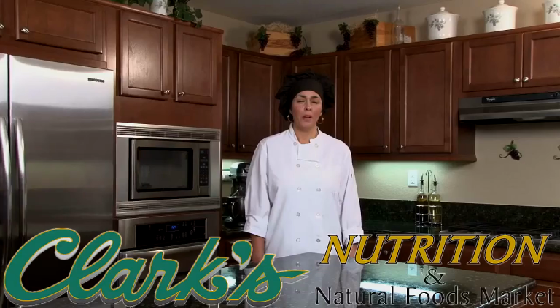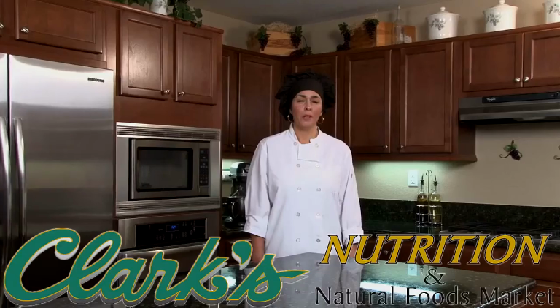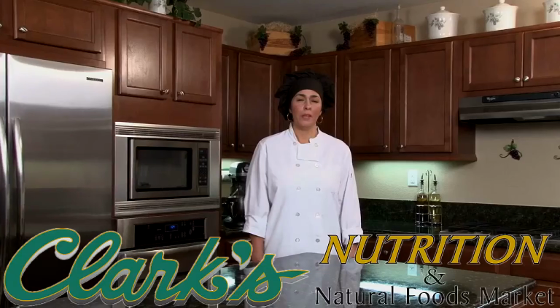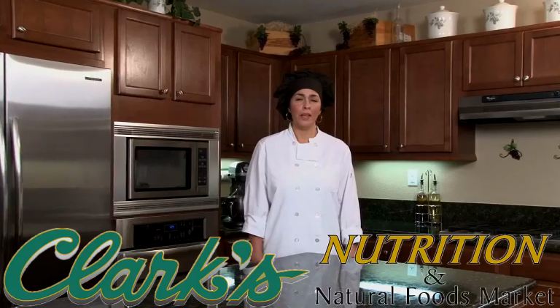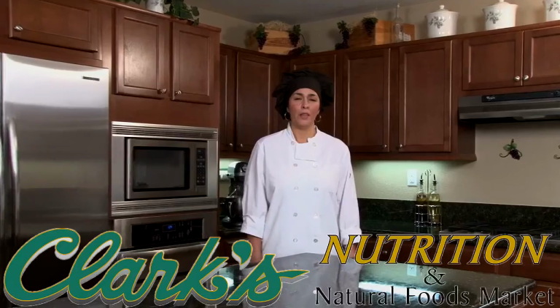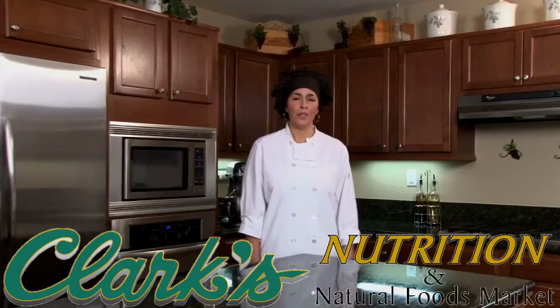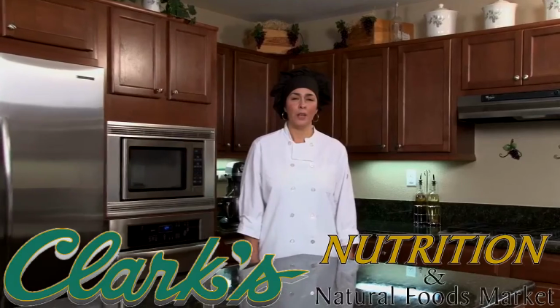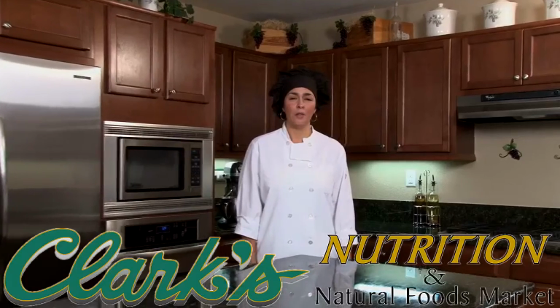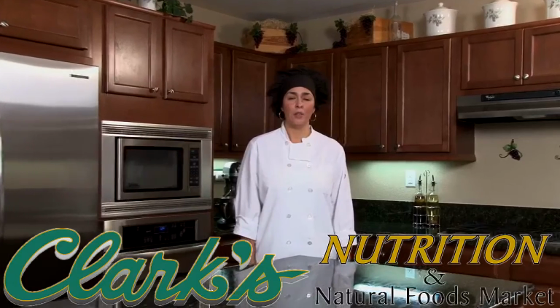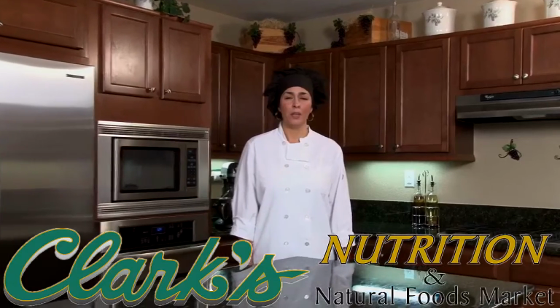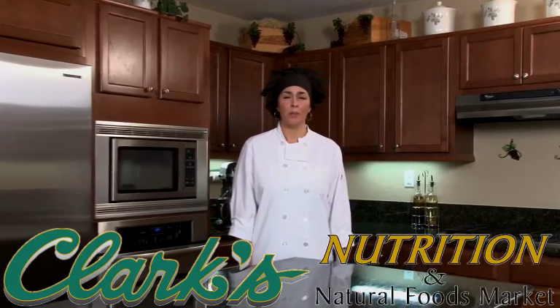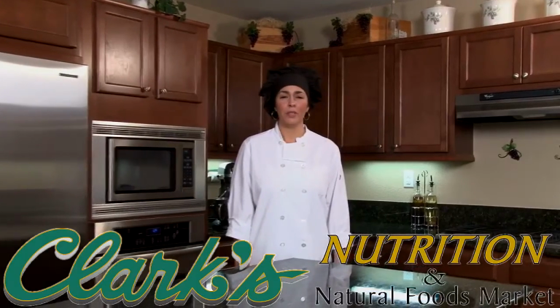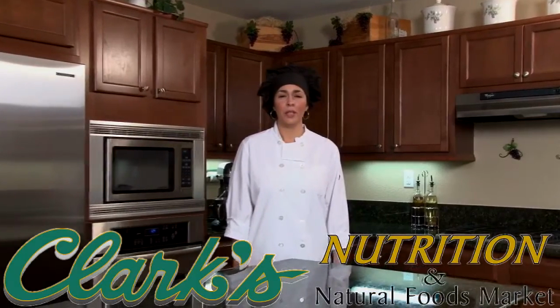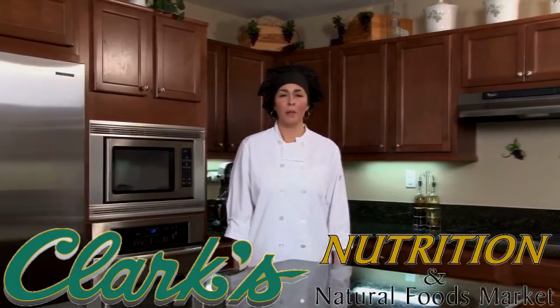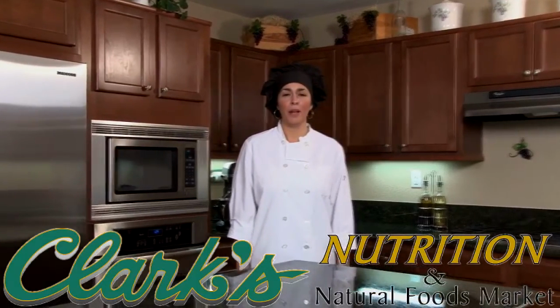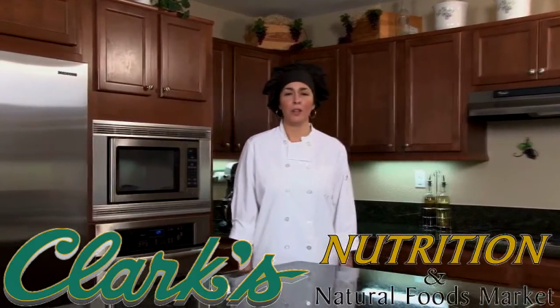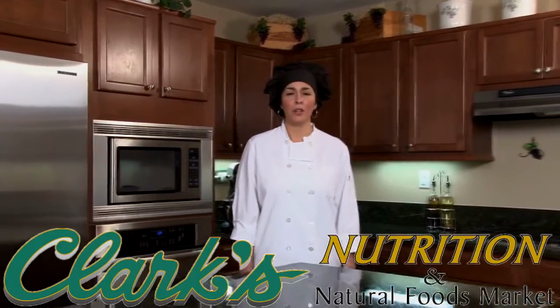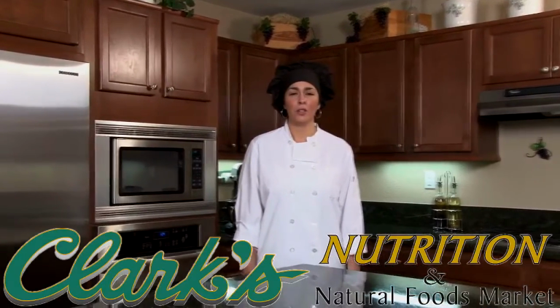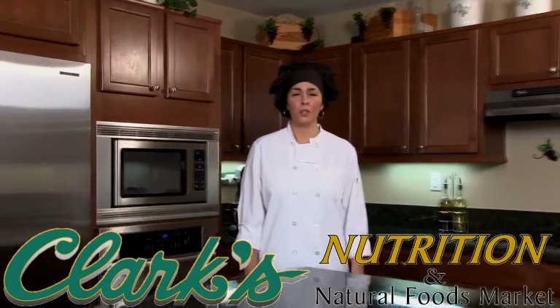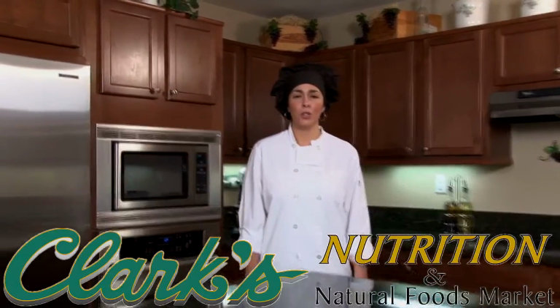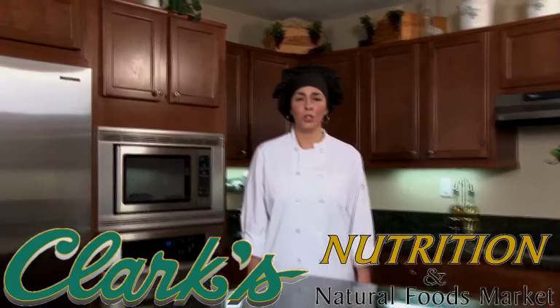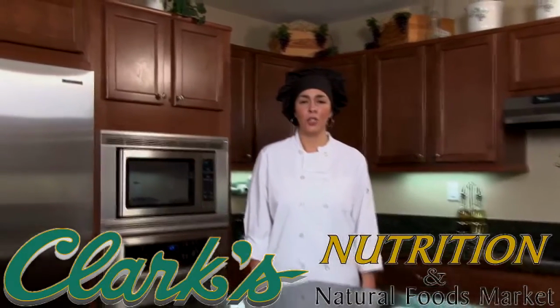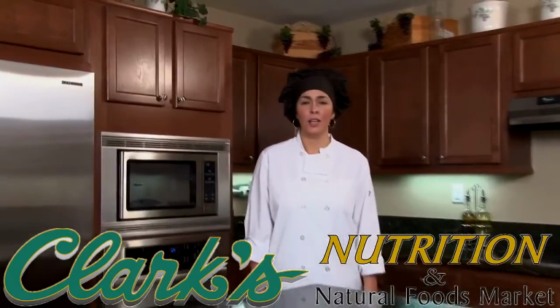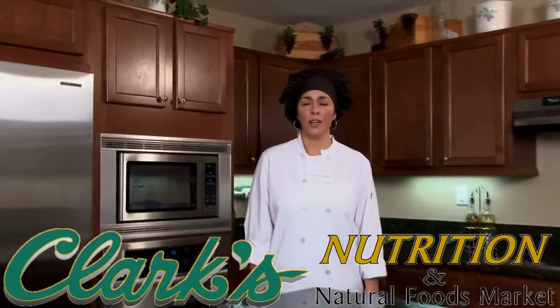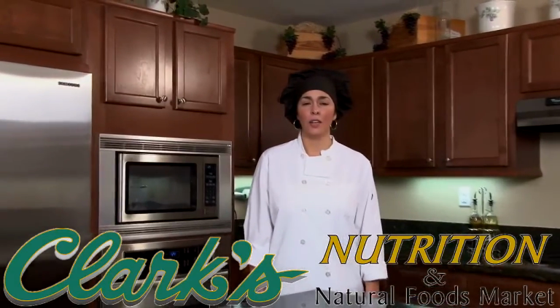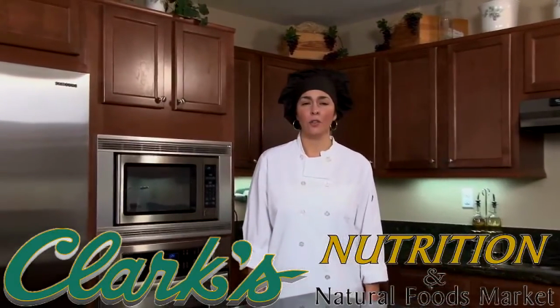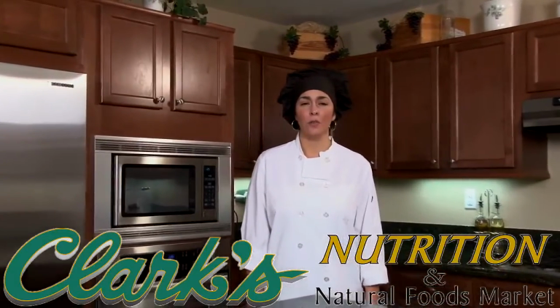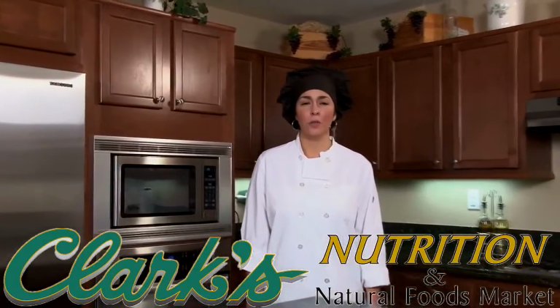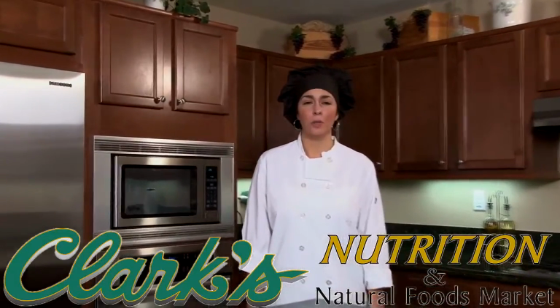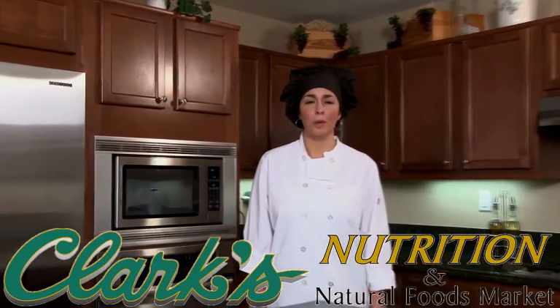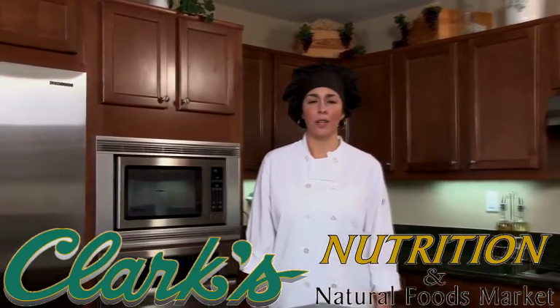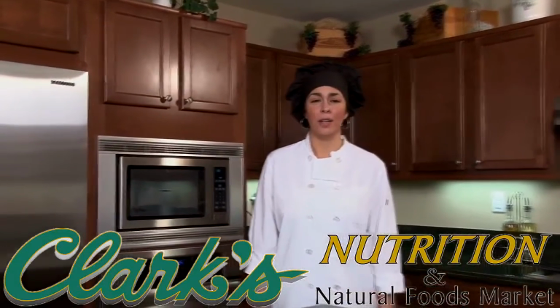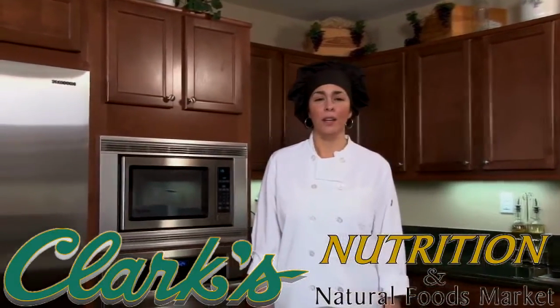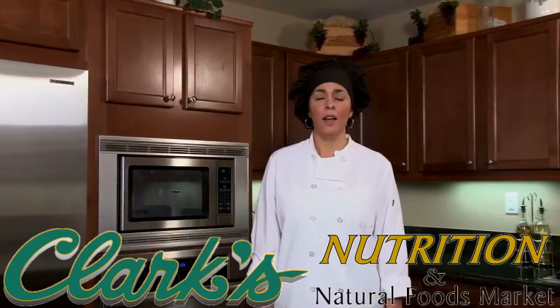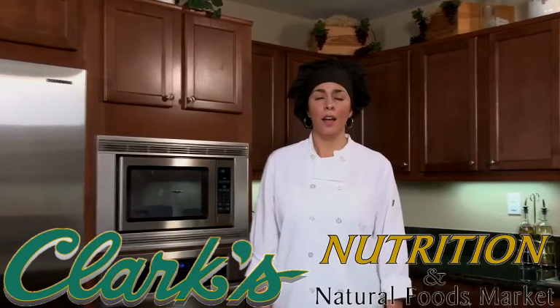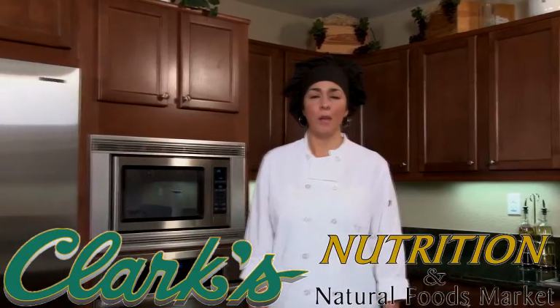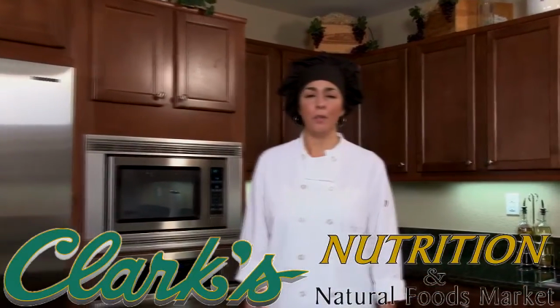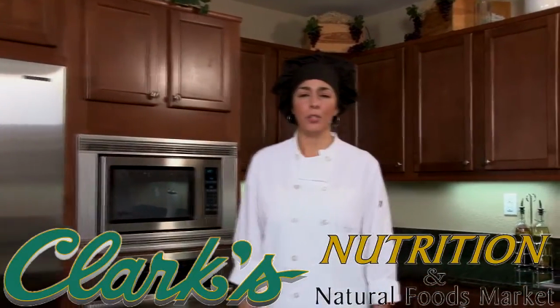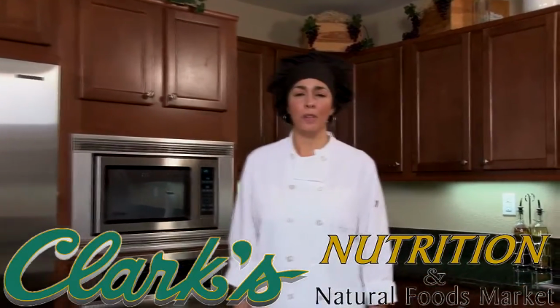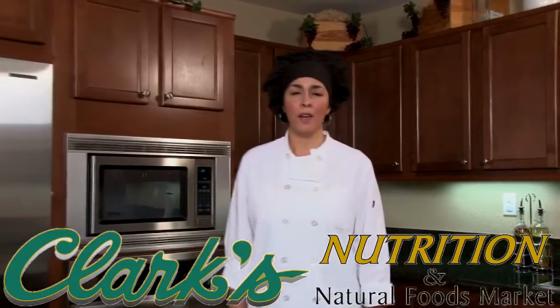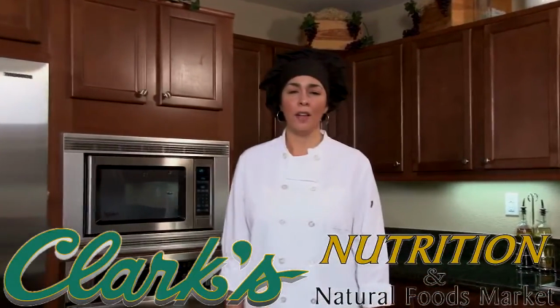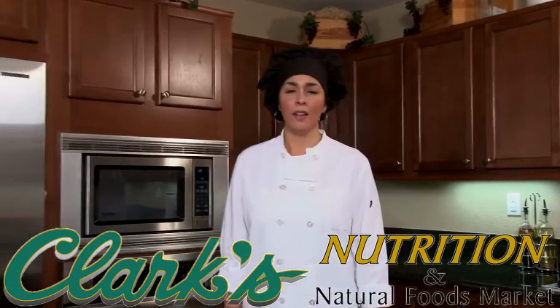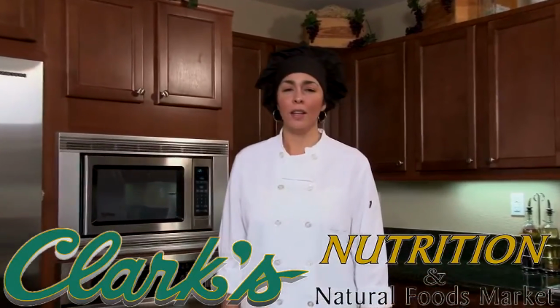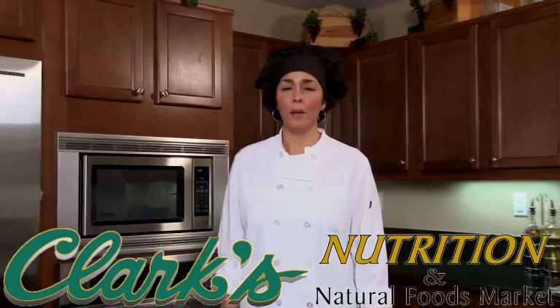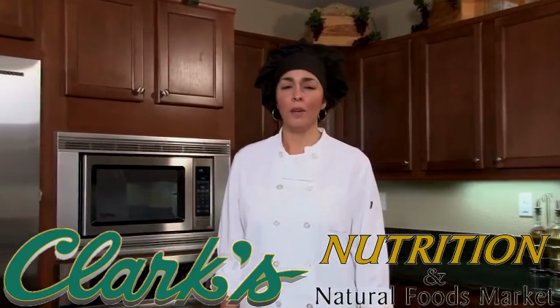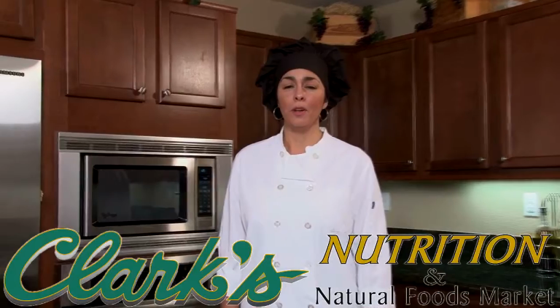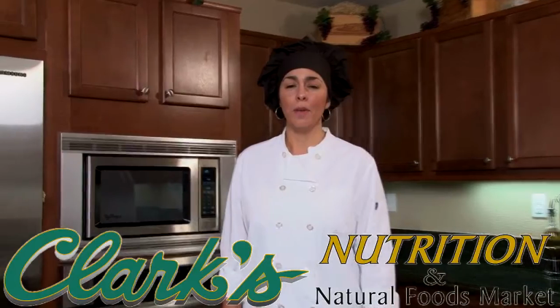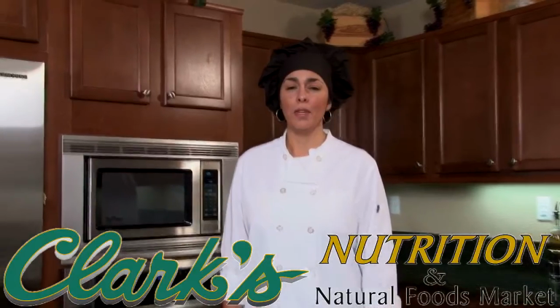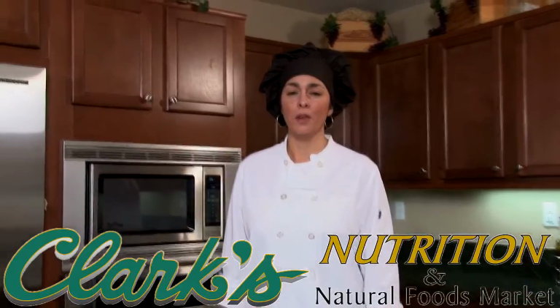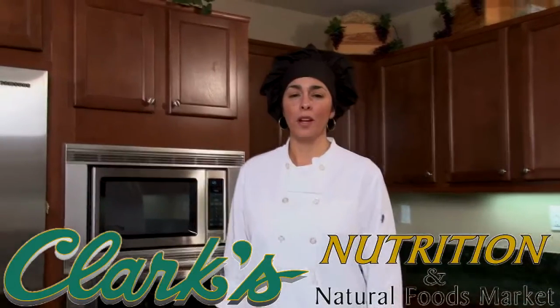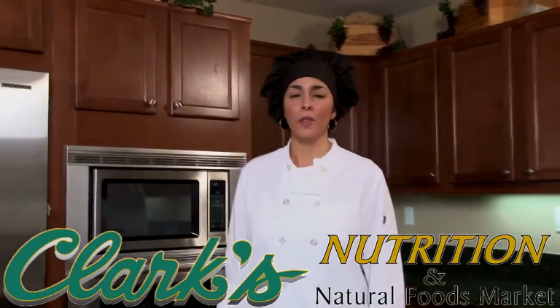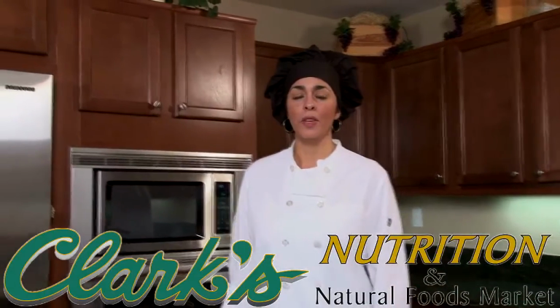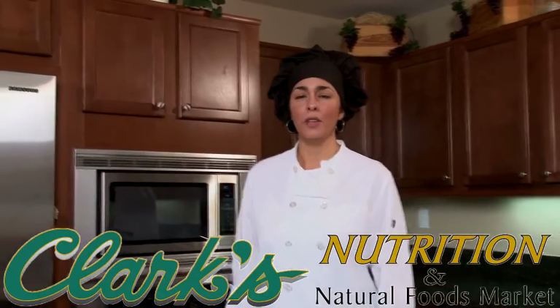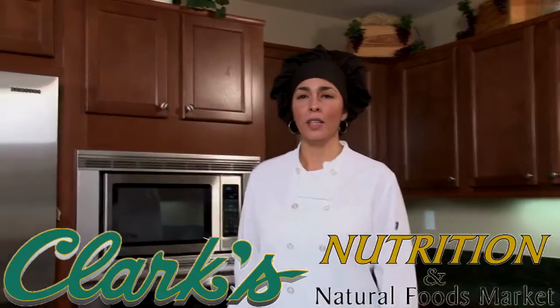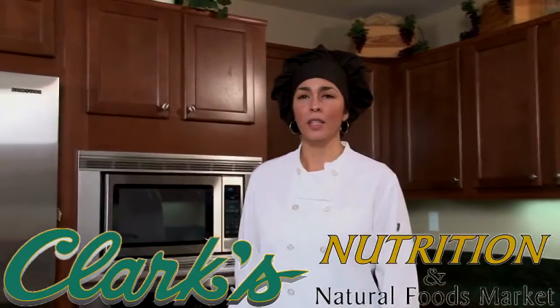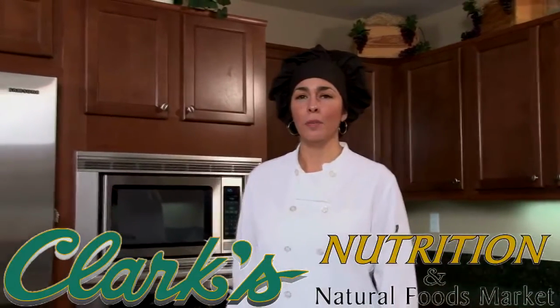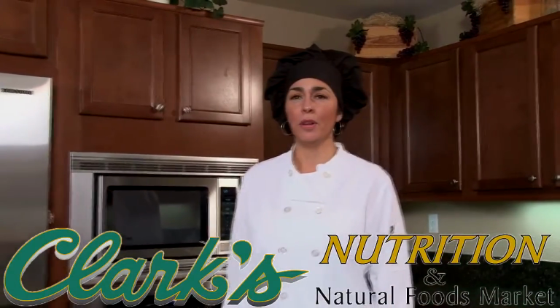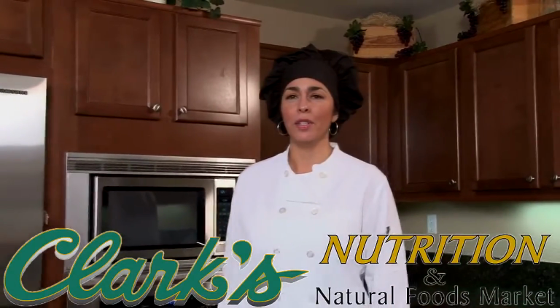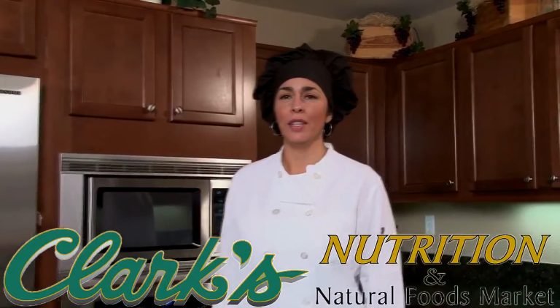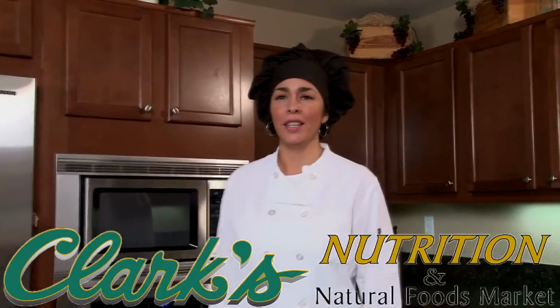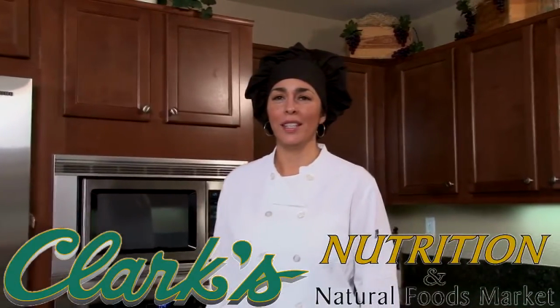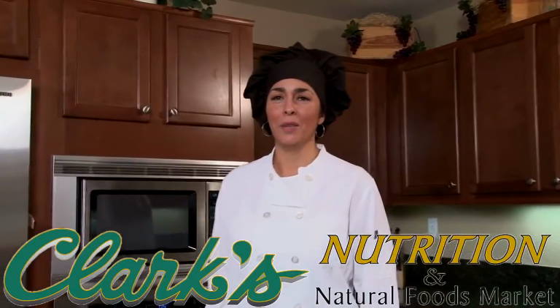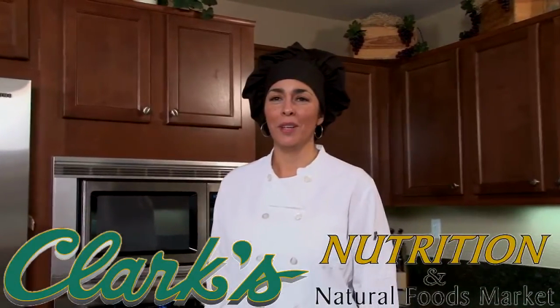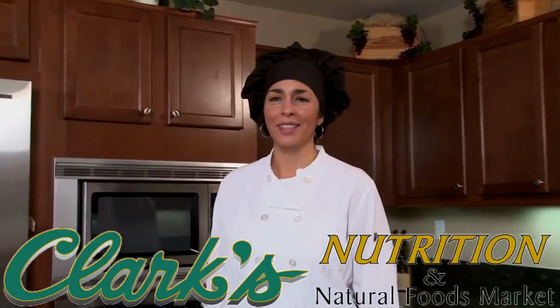Welcome to Healthy Time Cooking presented by Clark's Nutrition and Natural Foods Market. I'm your chef, Anna, and I'm here to make your healthy cooking experience an easy one.